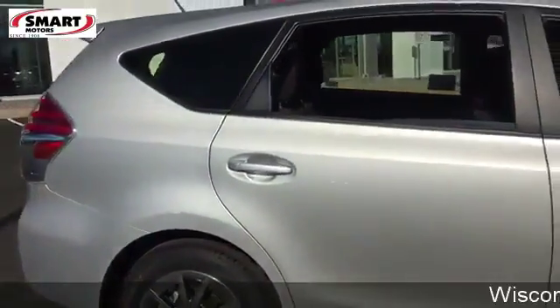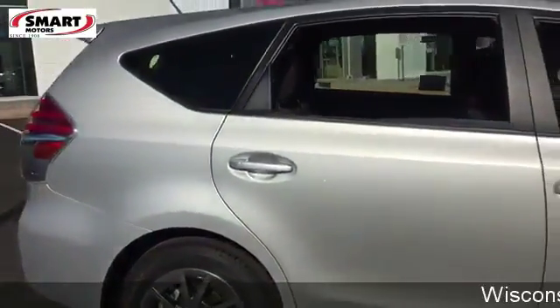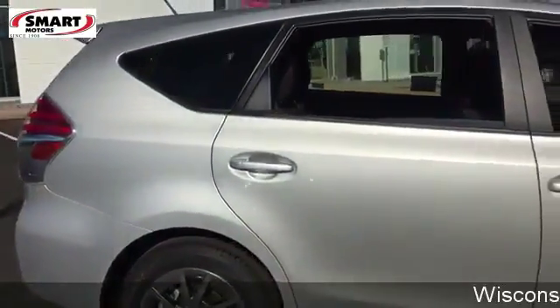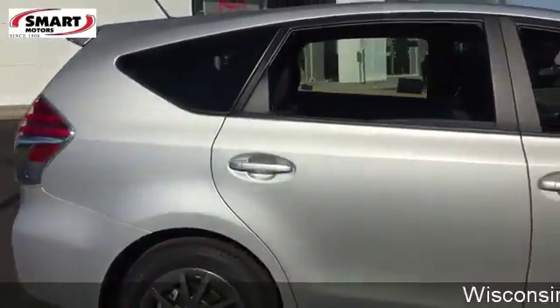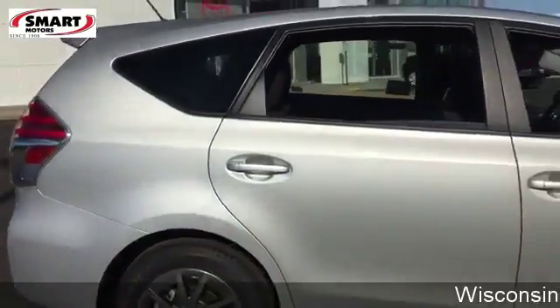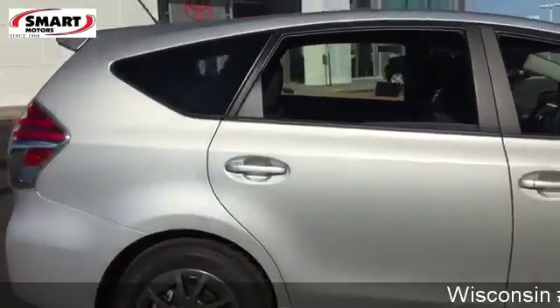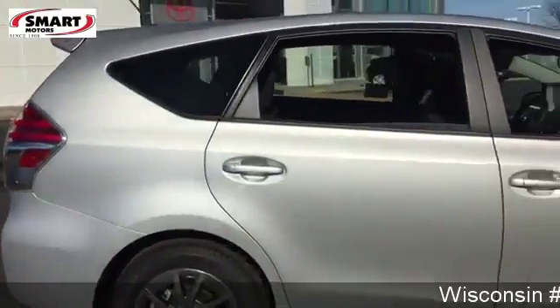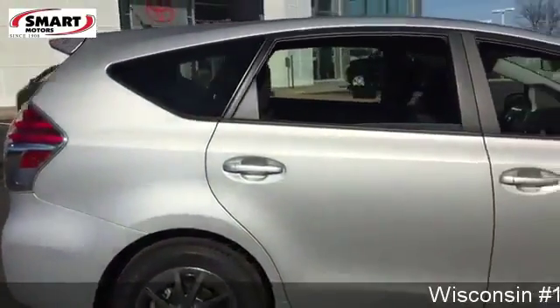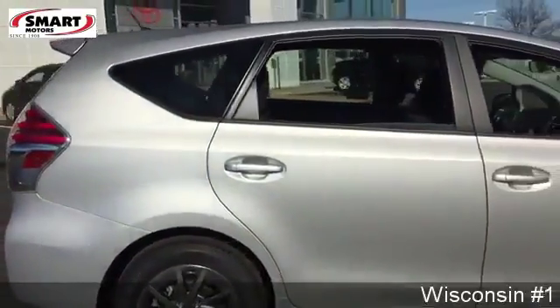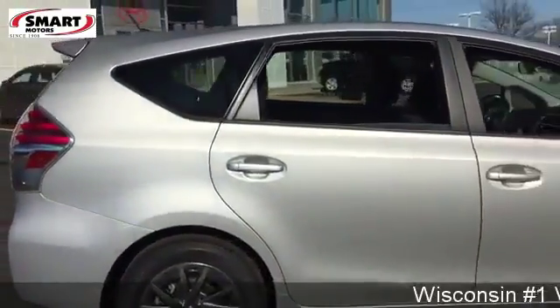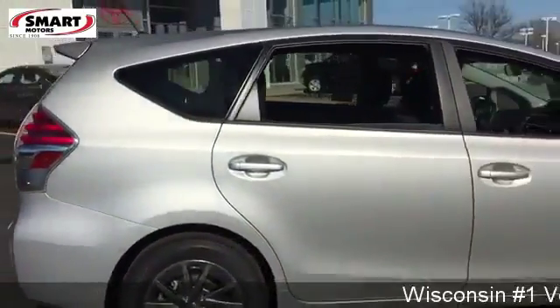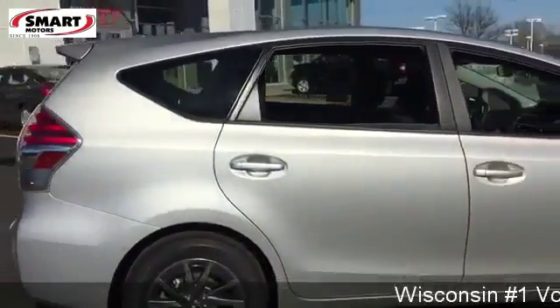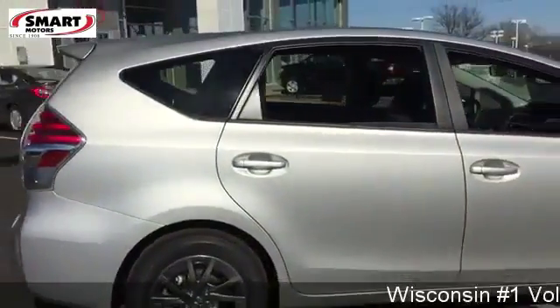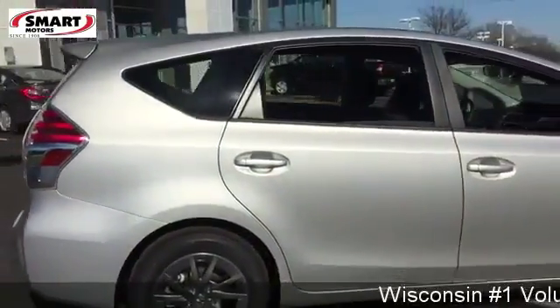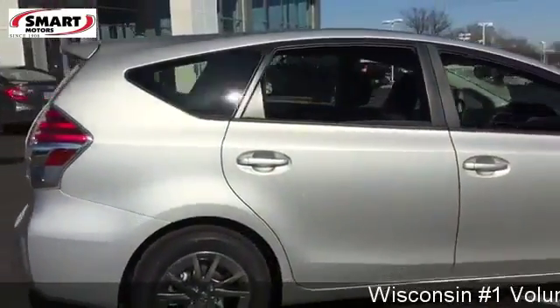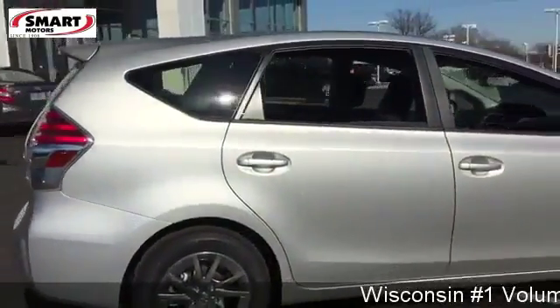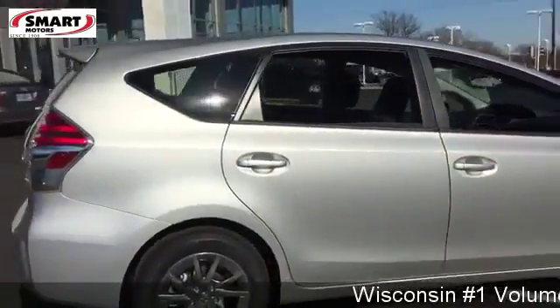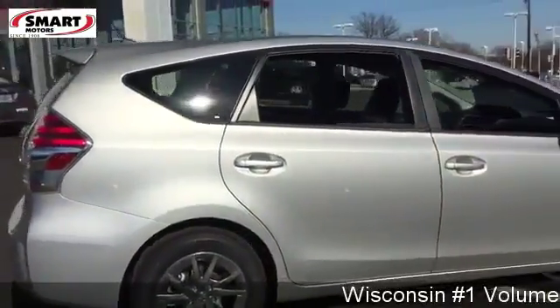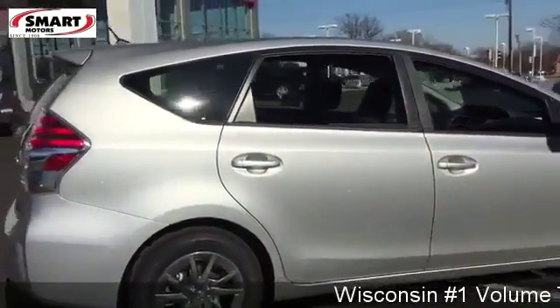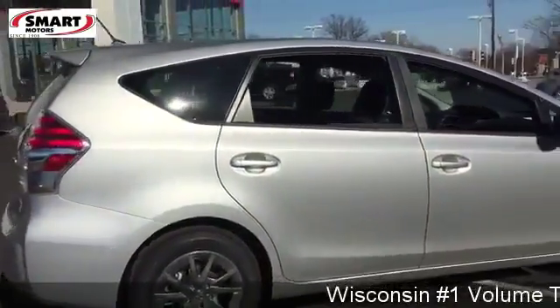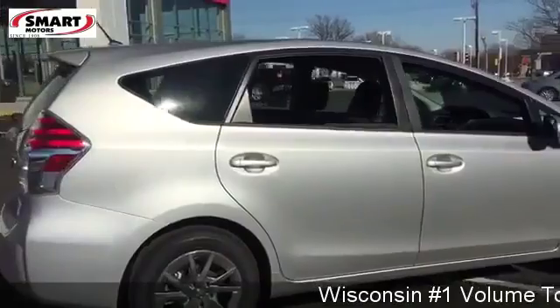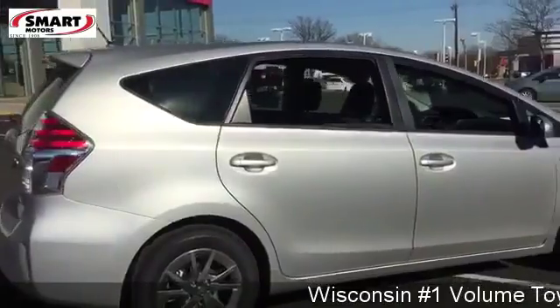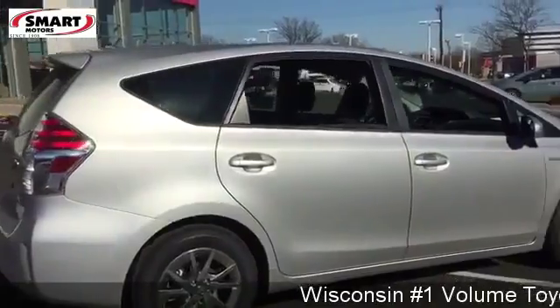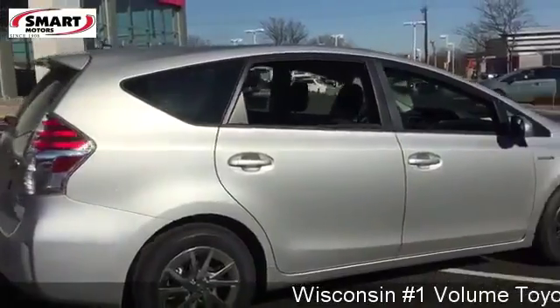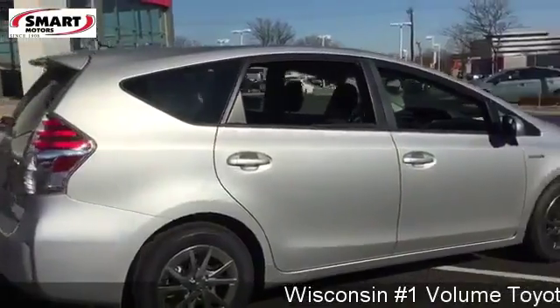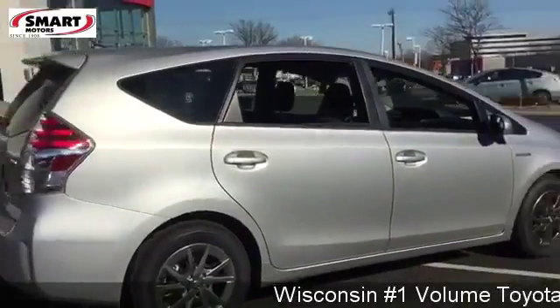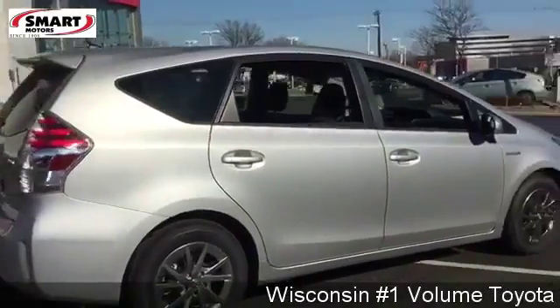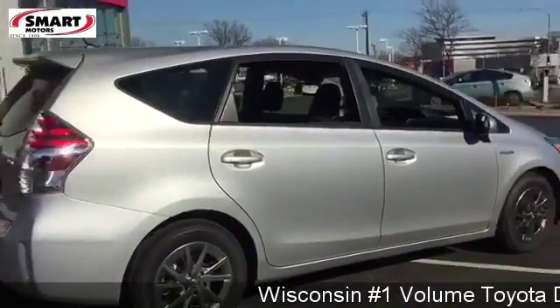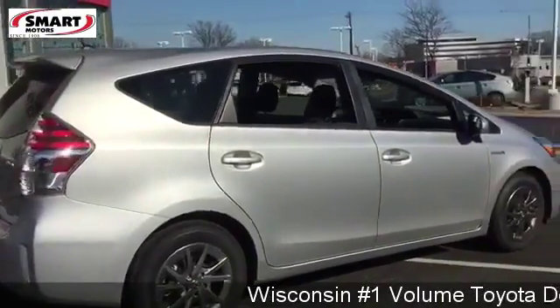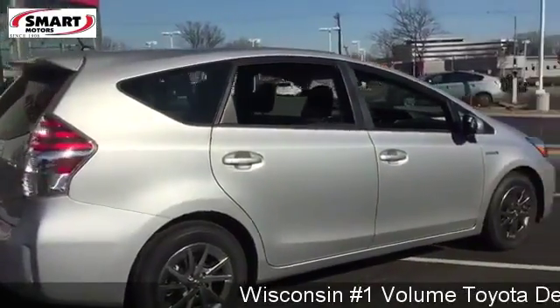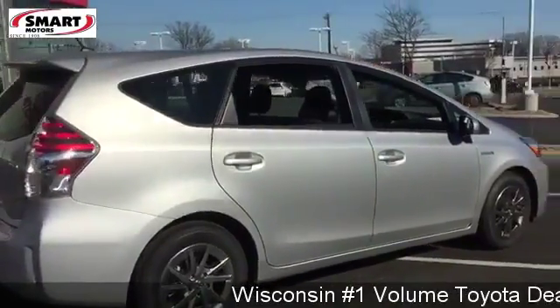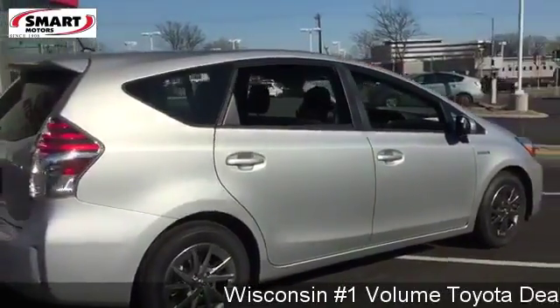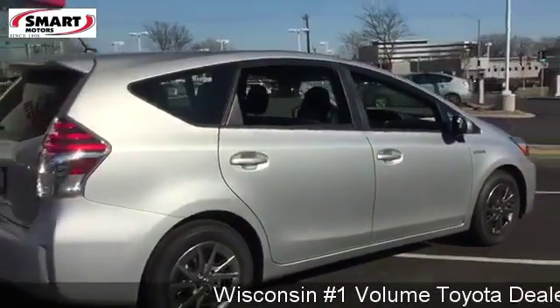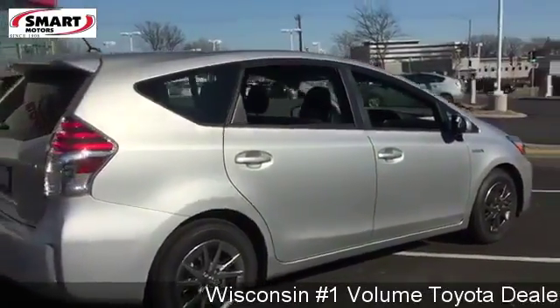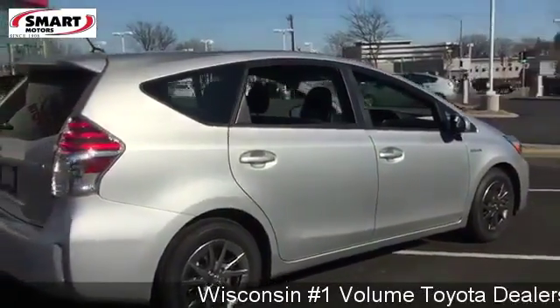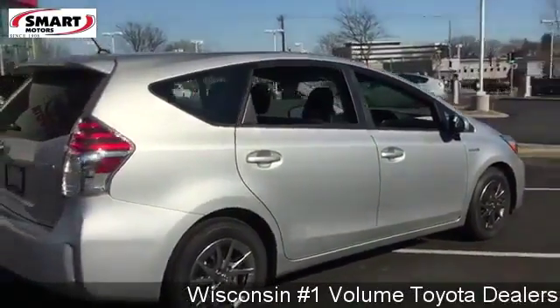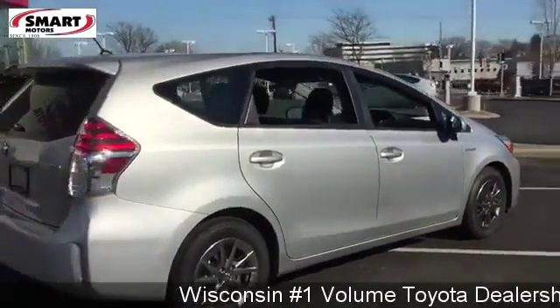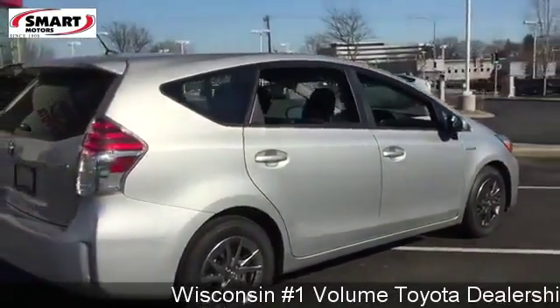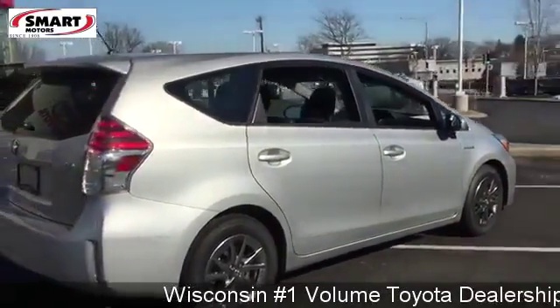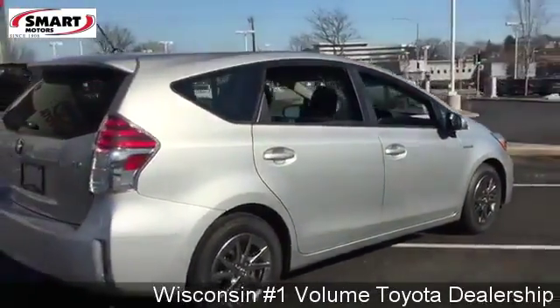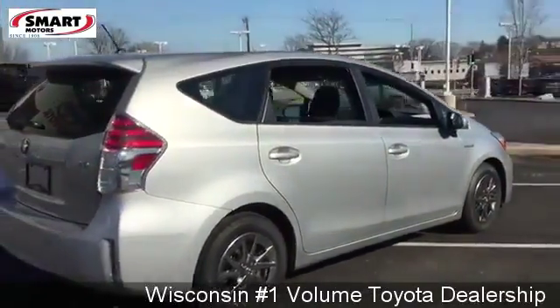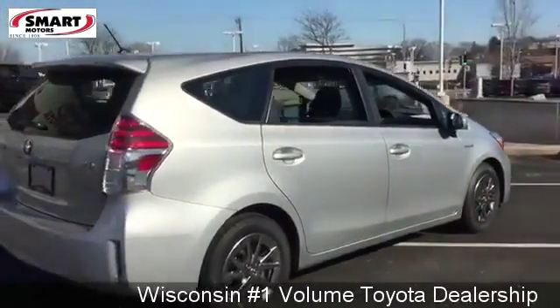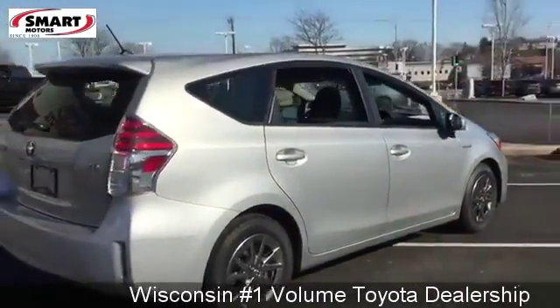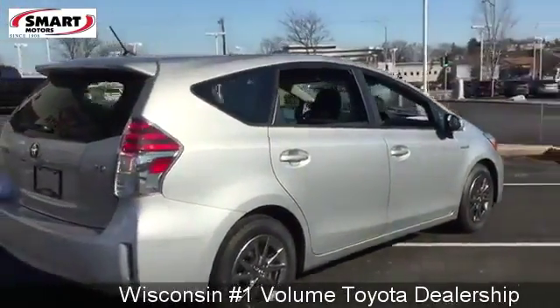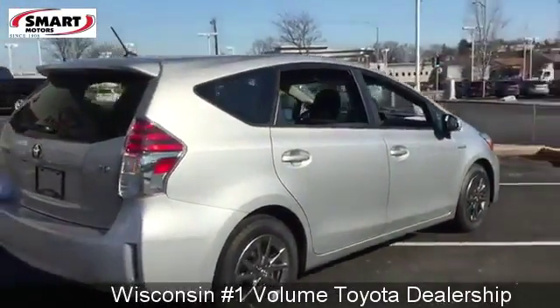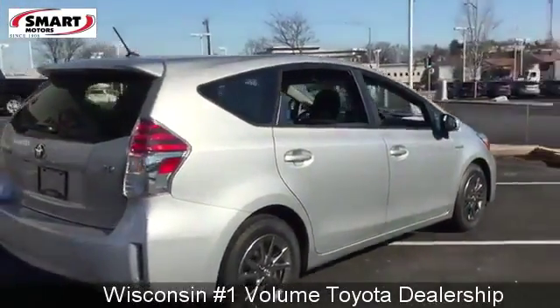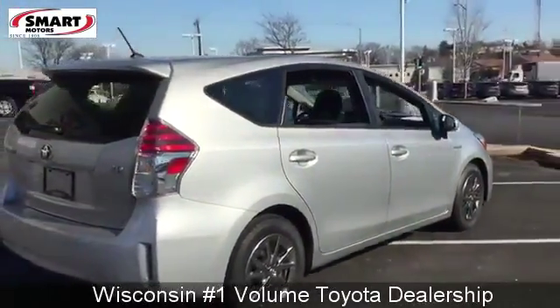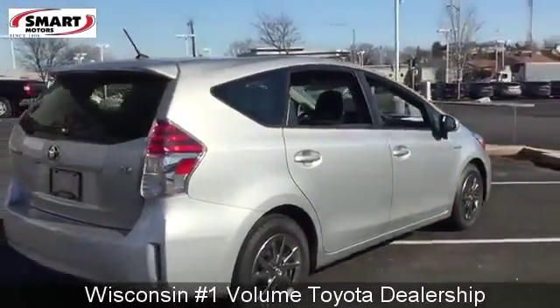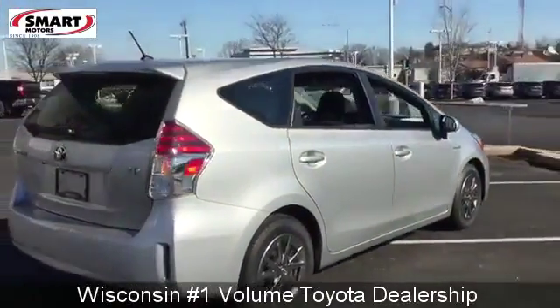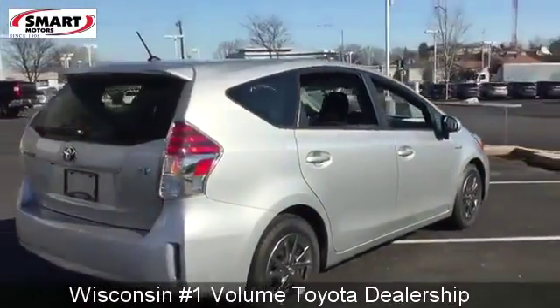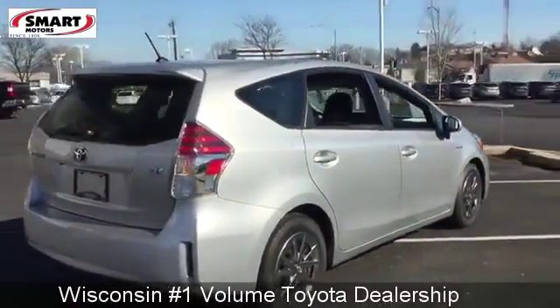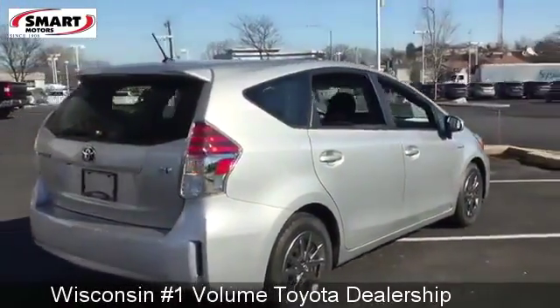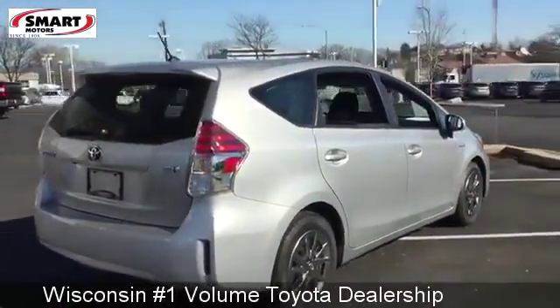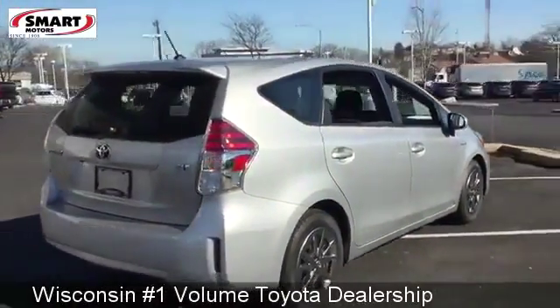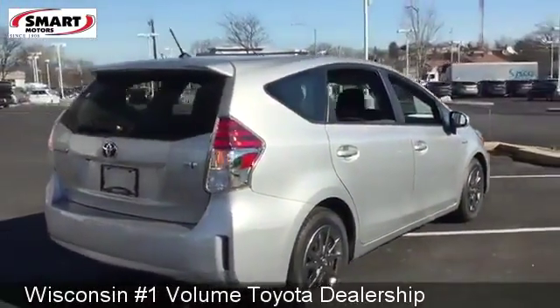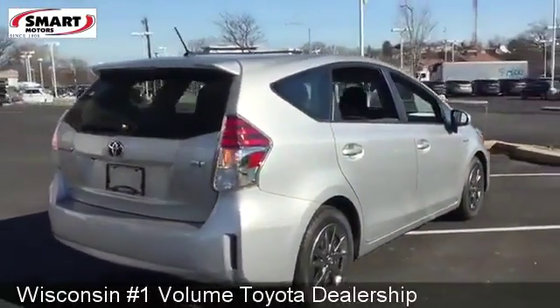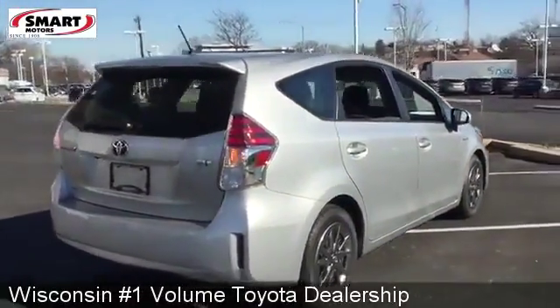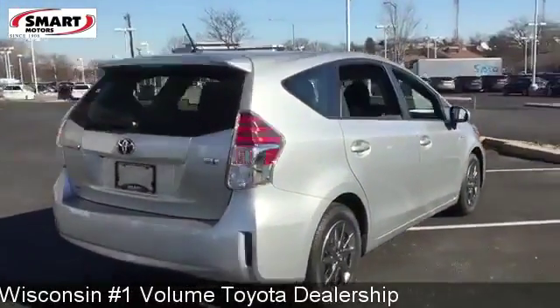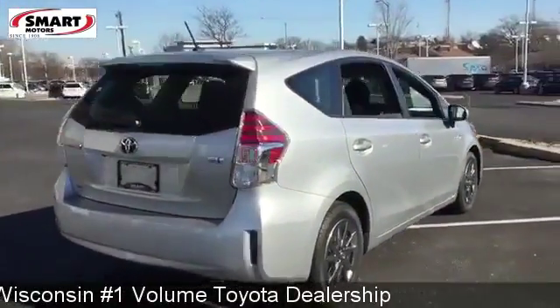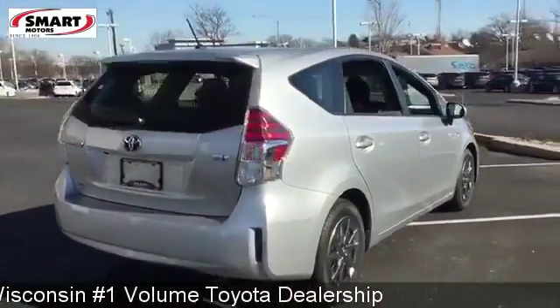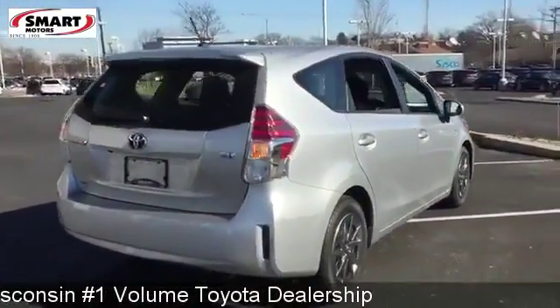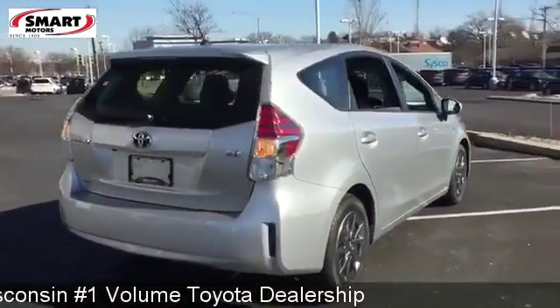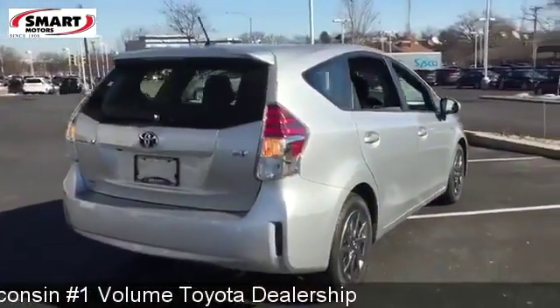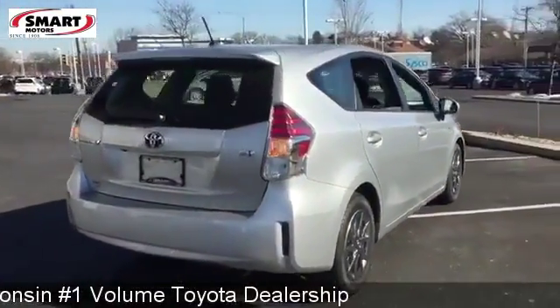It offers different driving modes for different occasions. Pick between Eco, EV, and Power modes depending on your driving preference.